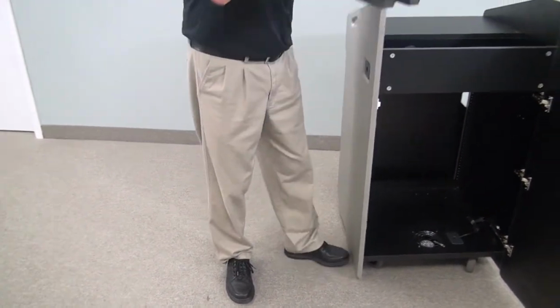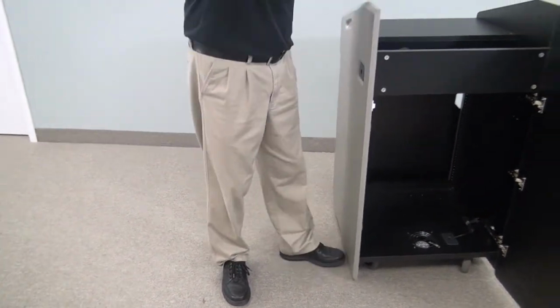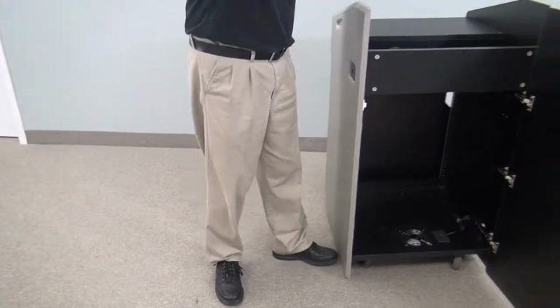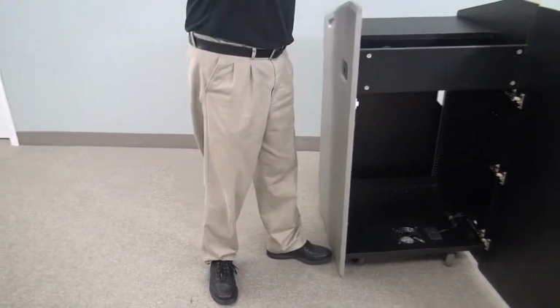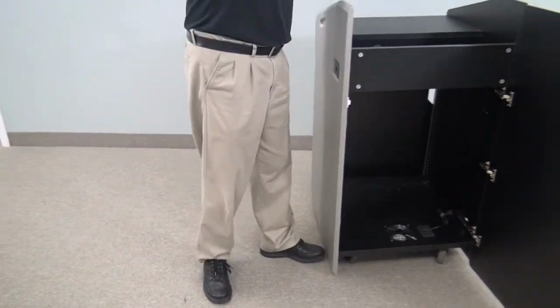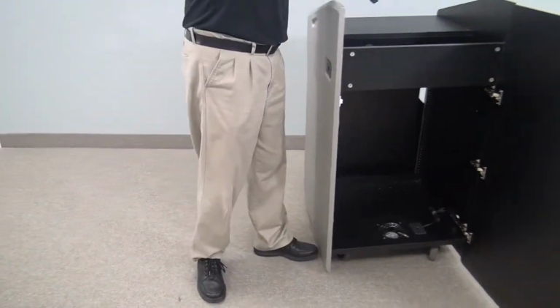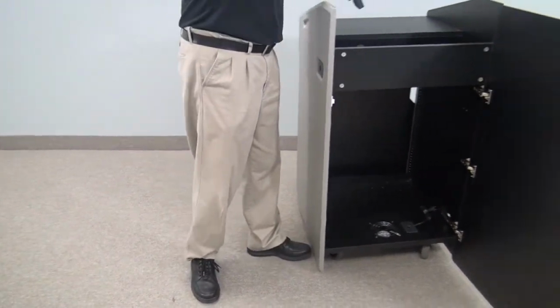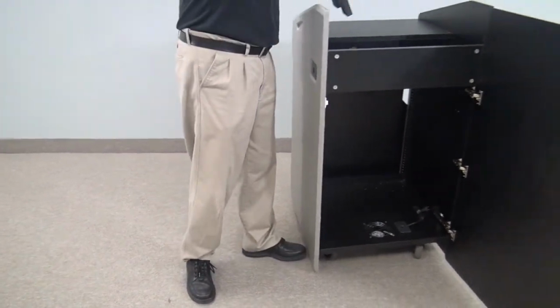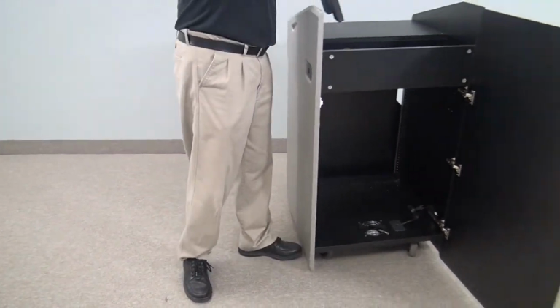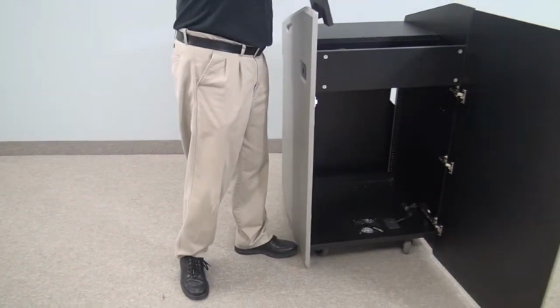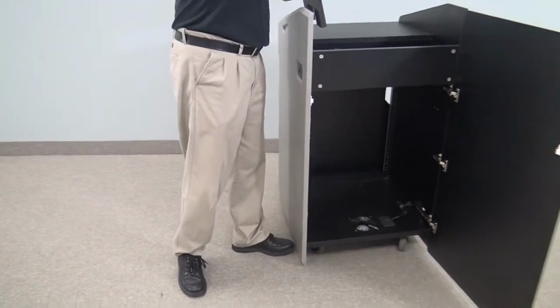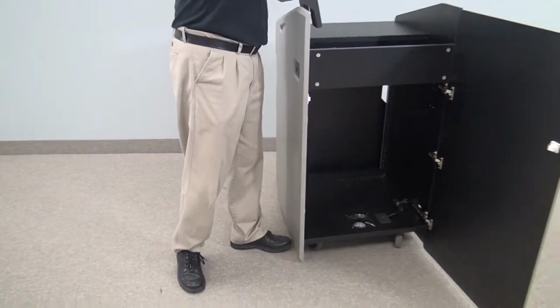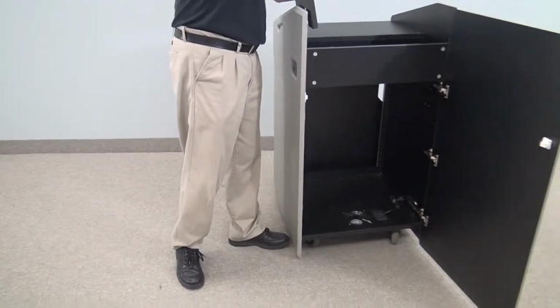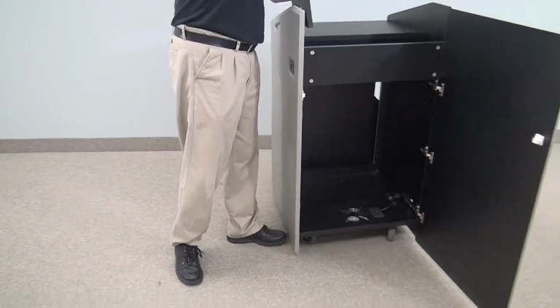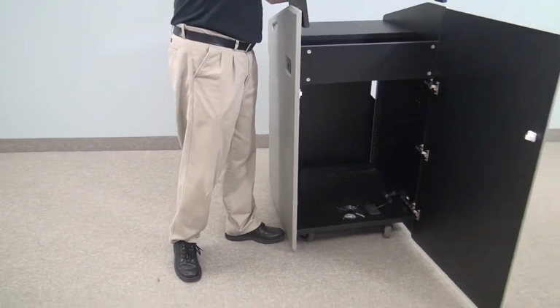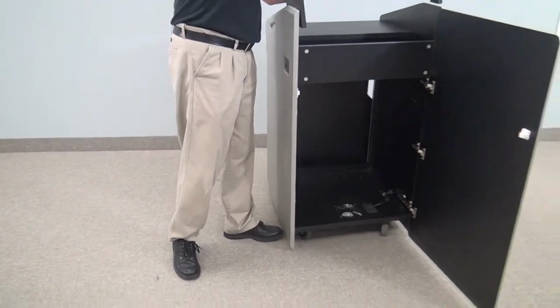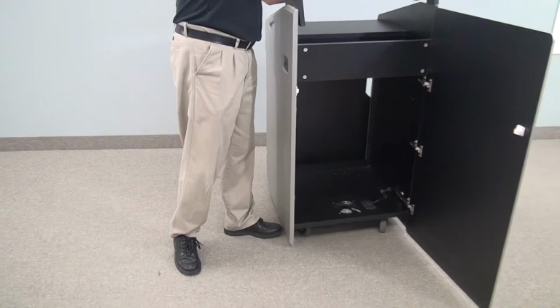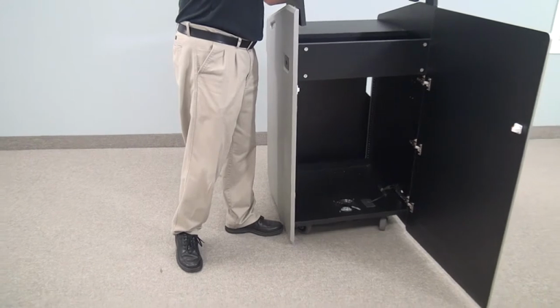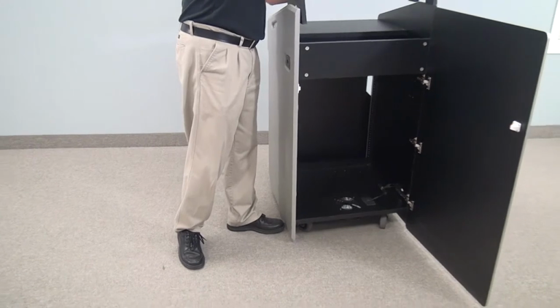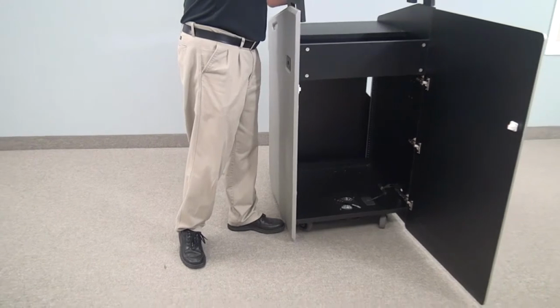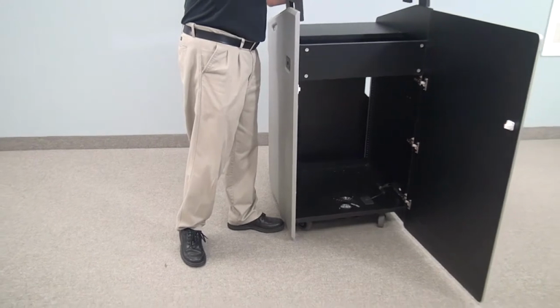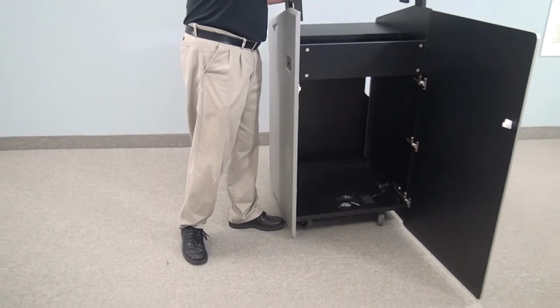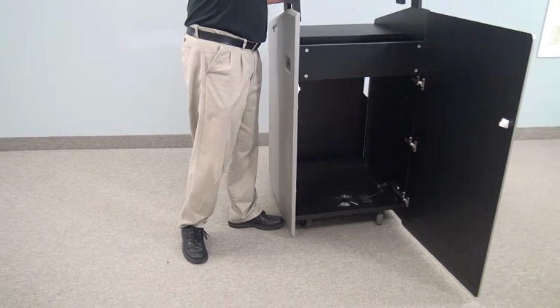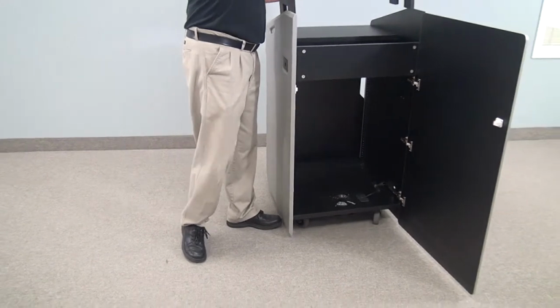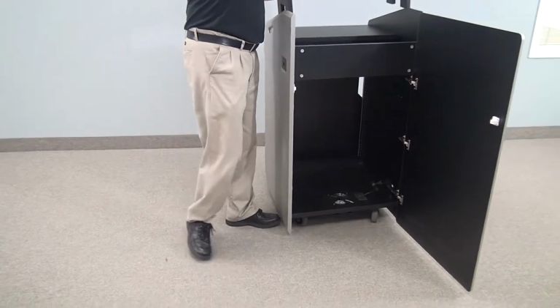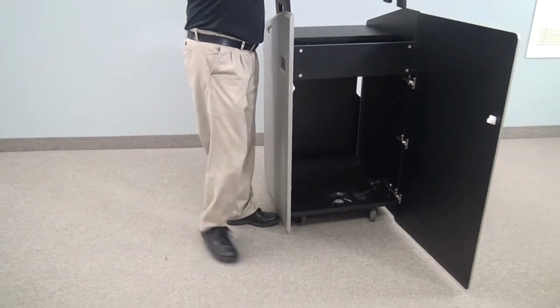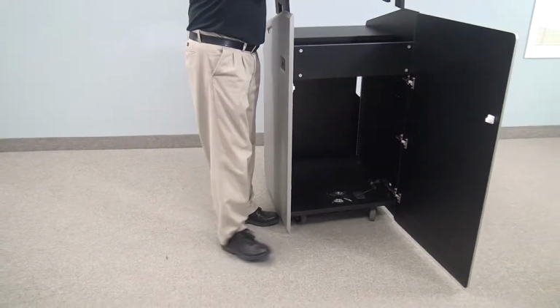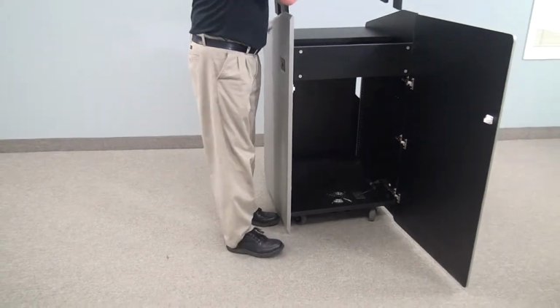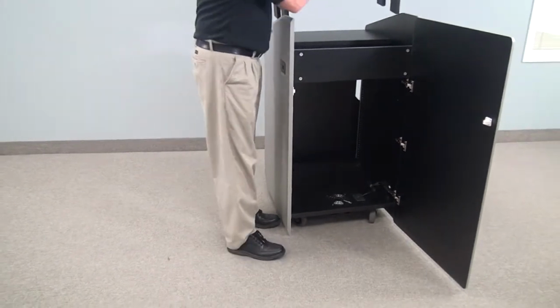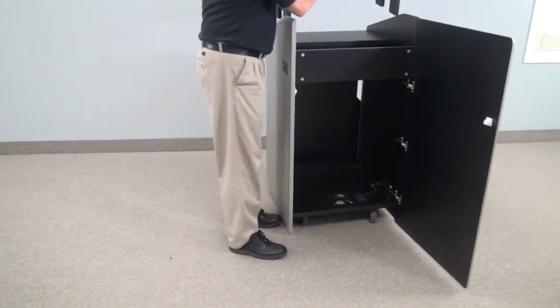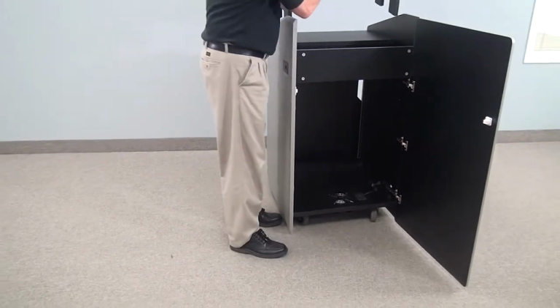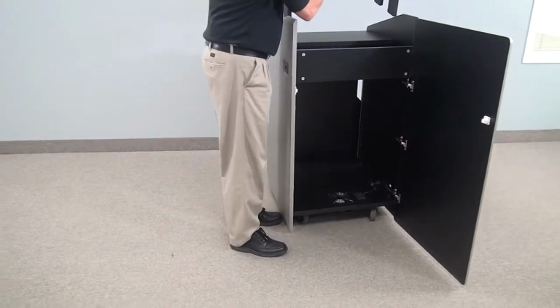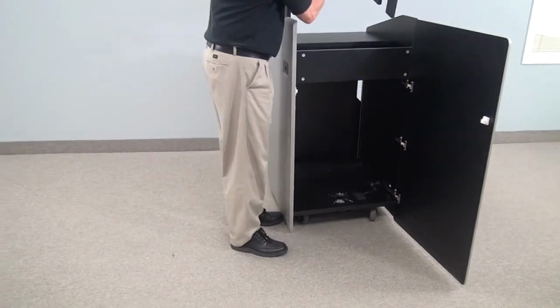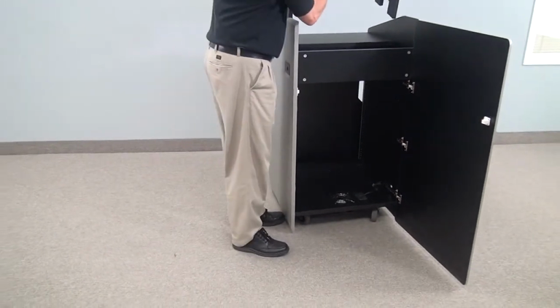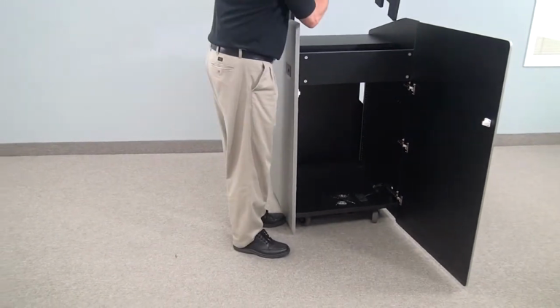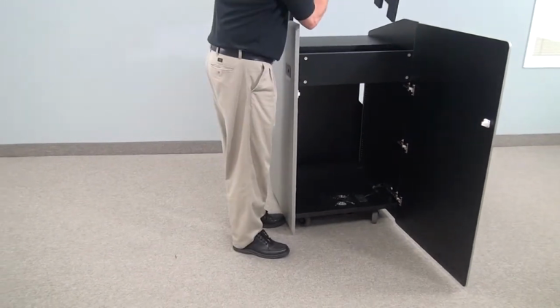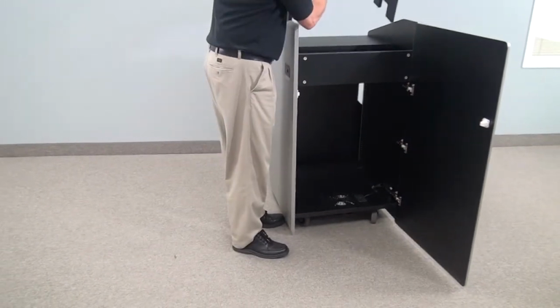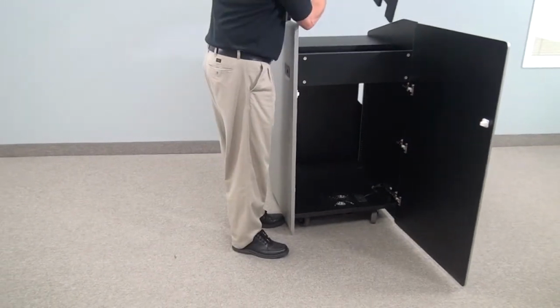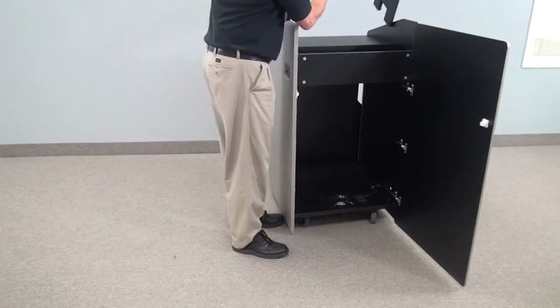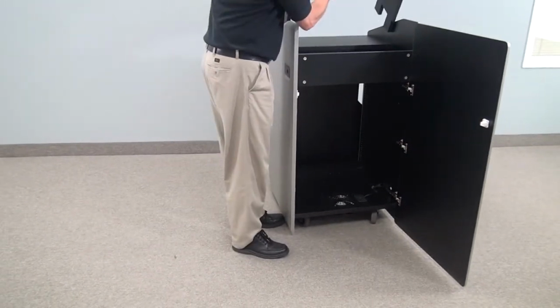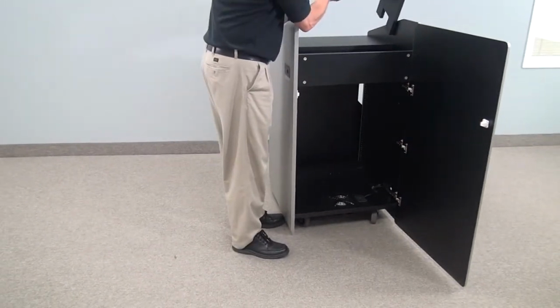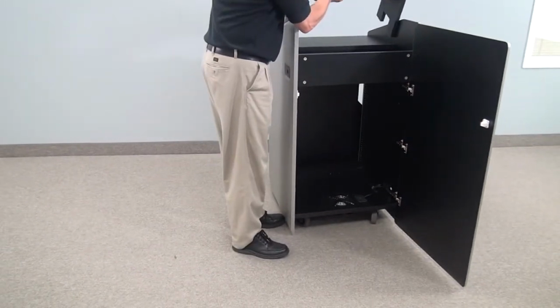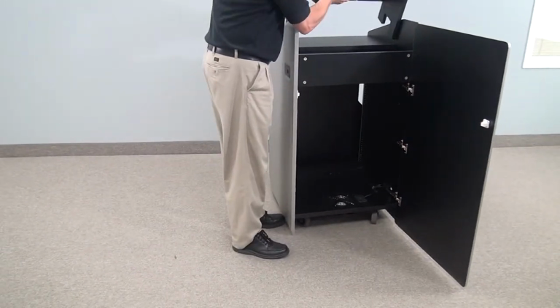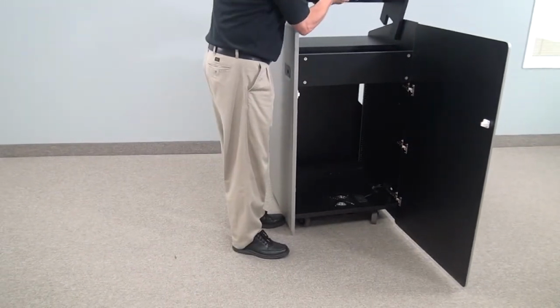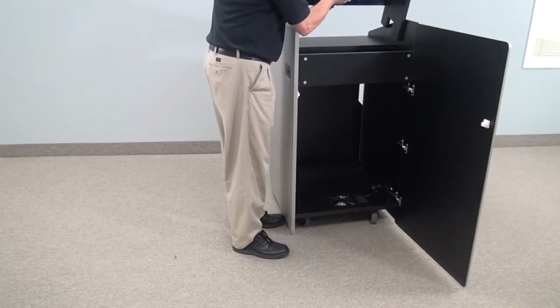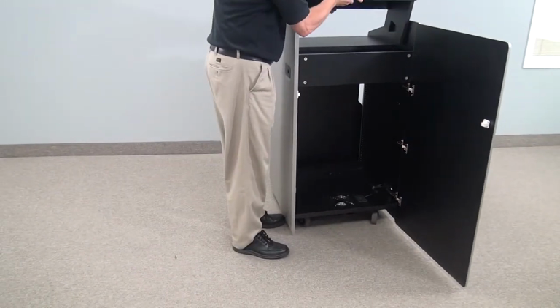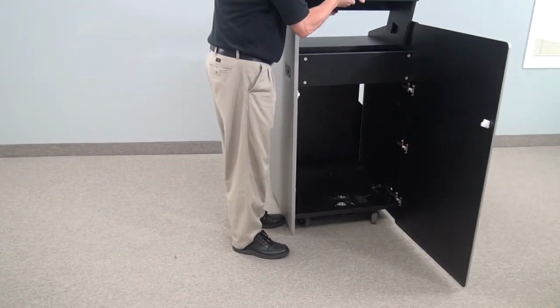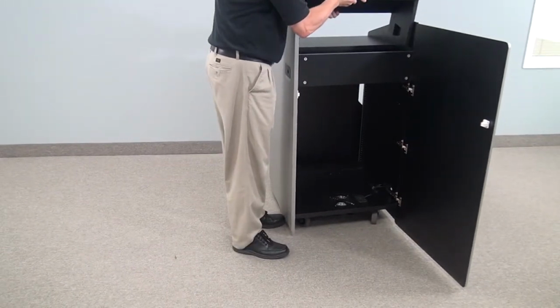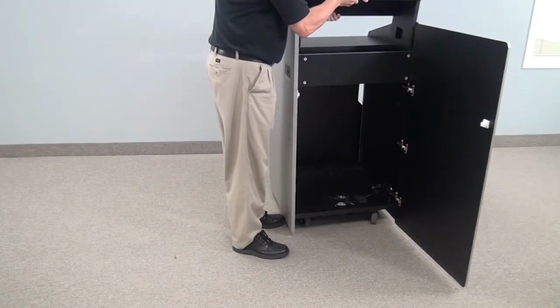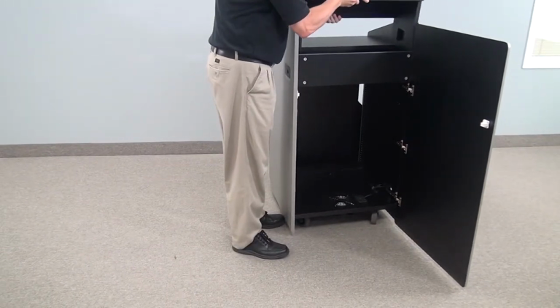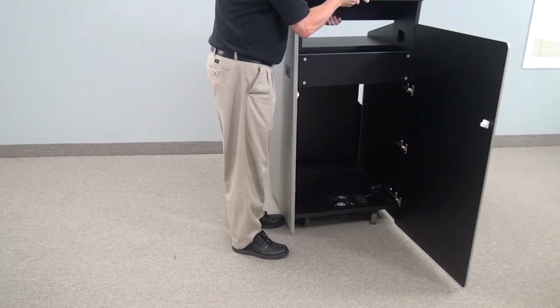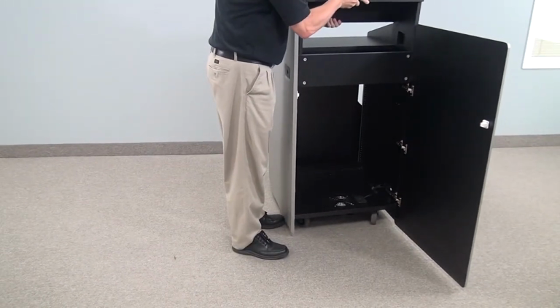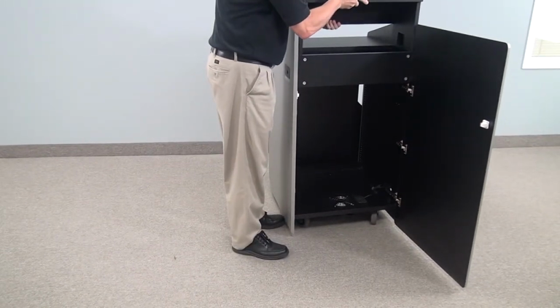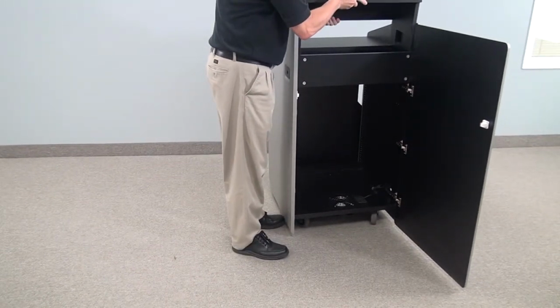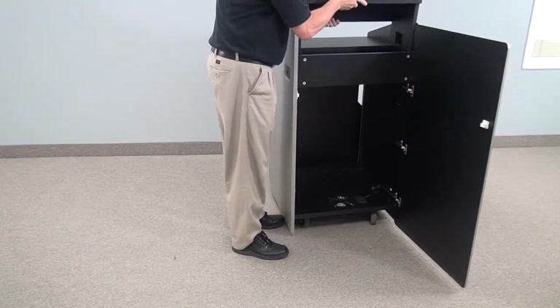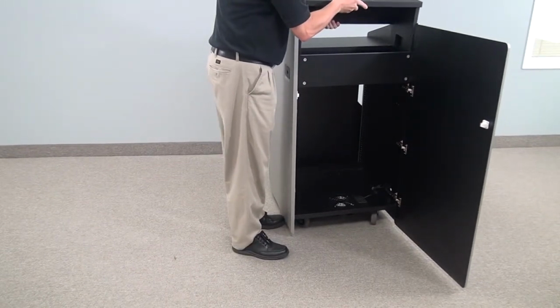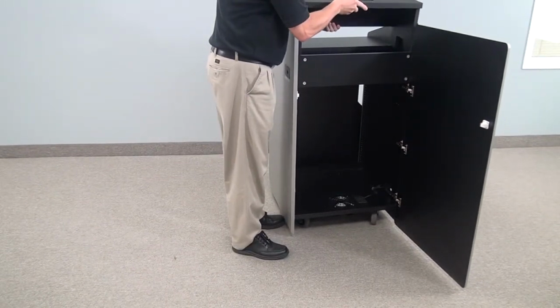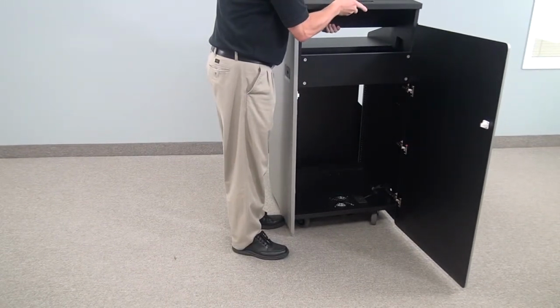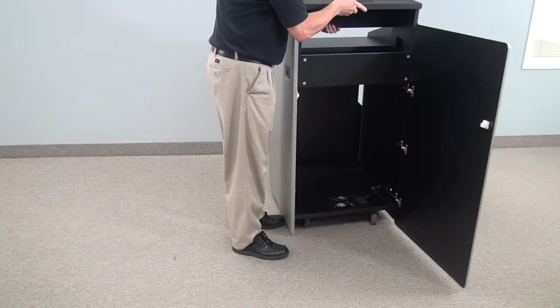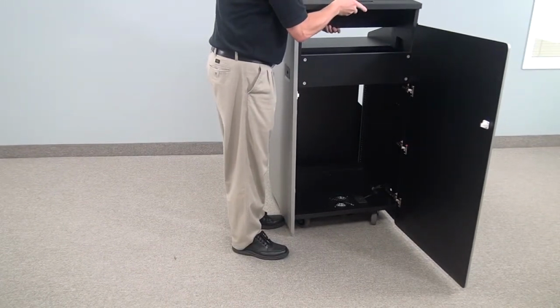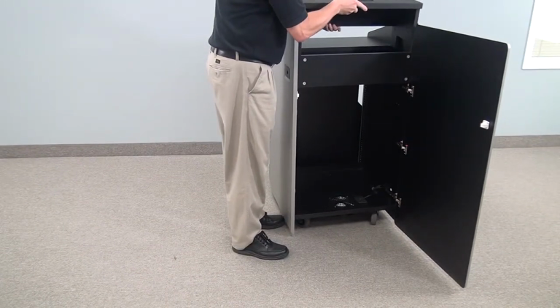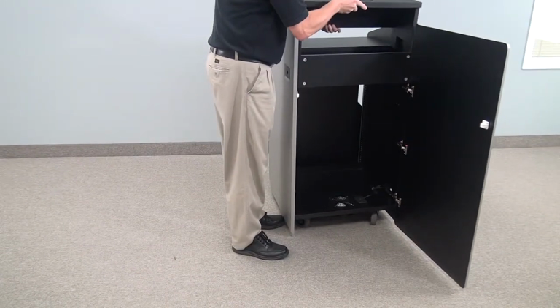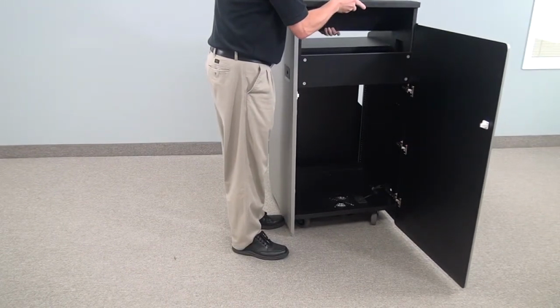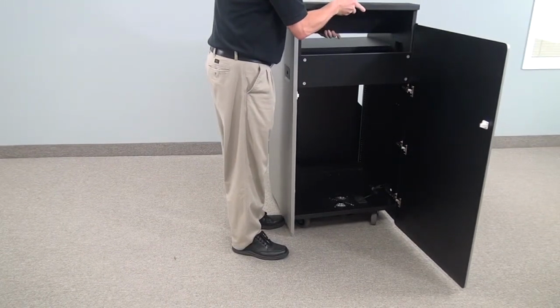So when the unit actually arrives on site, all you have to do is put your electronics in, wire up, and you're ready to go.